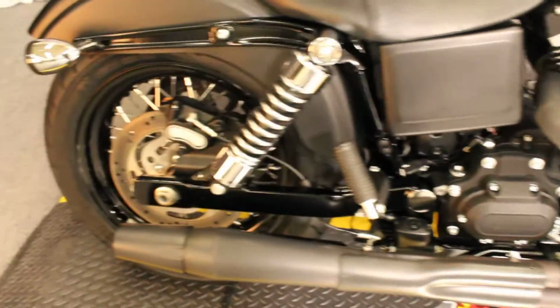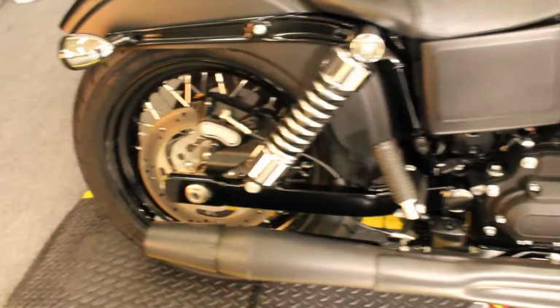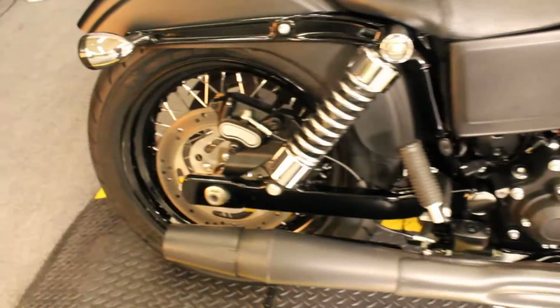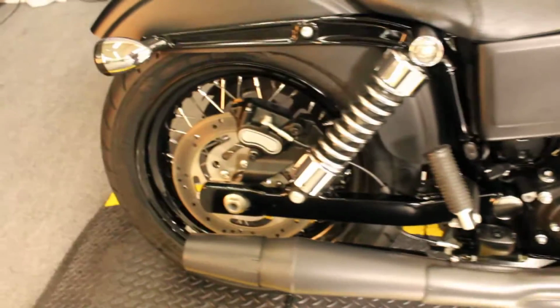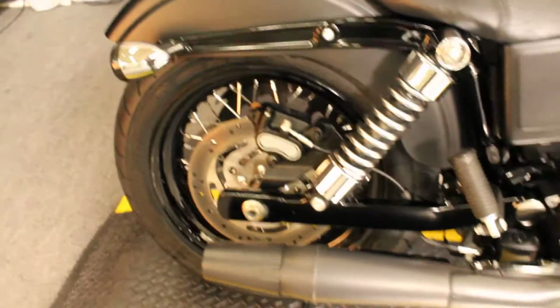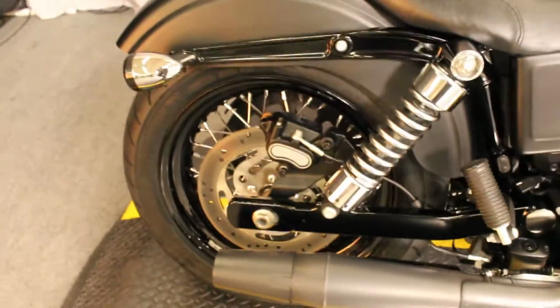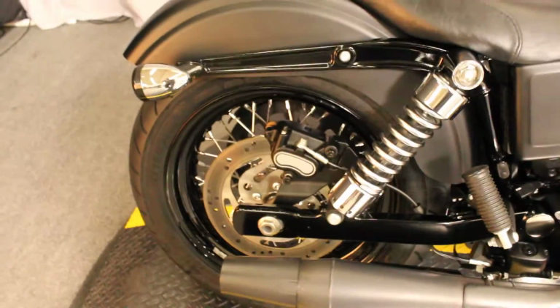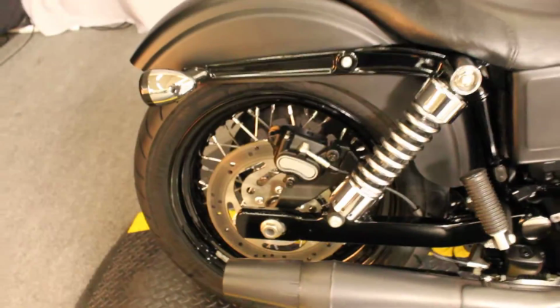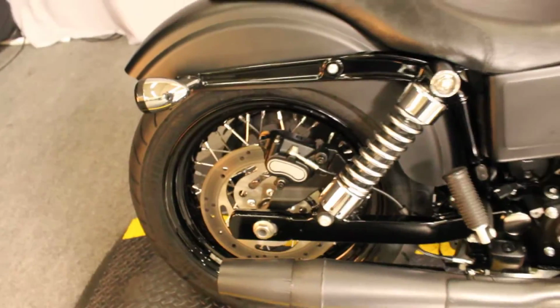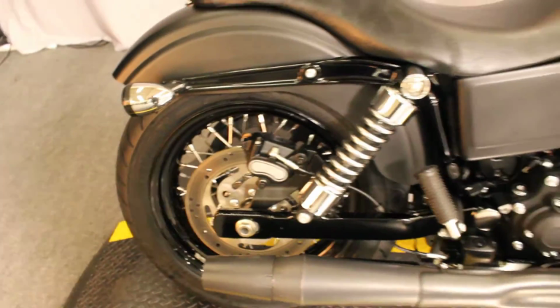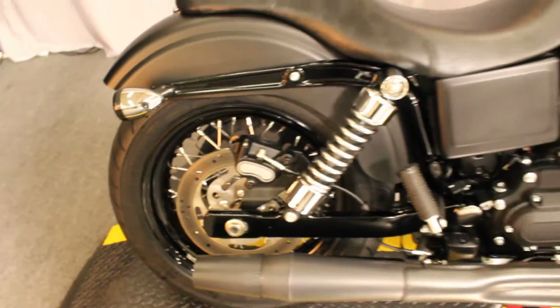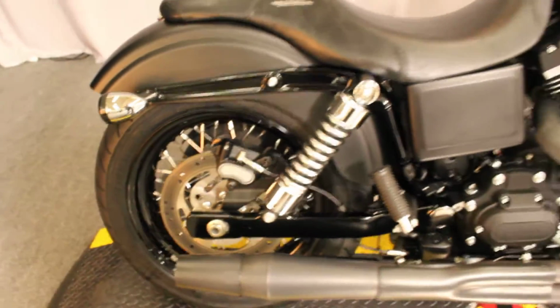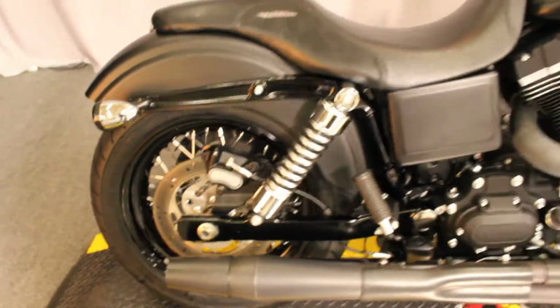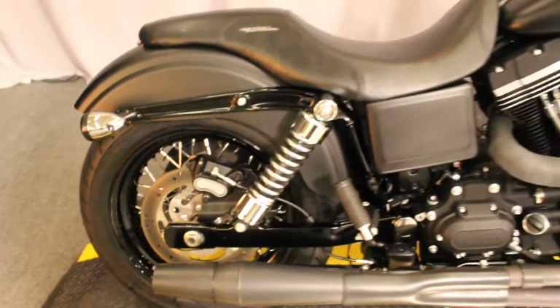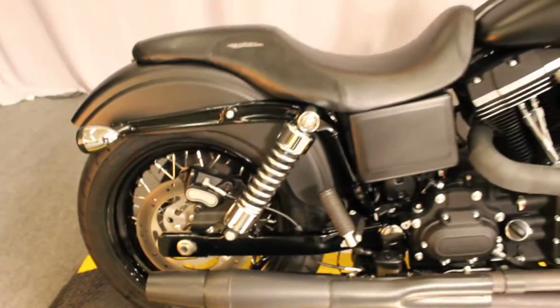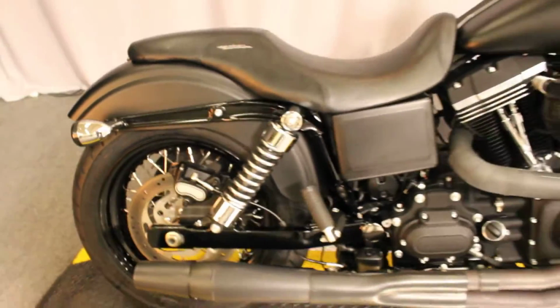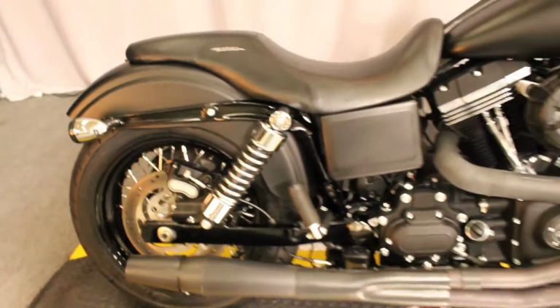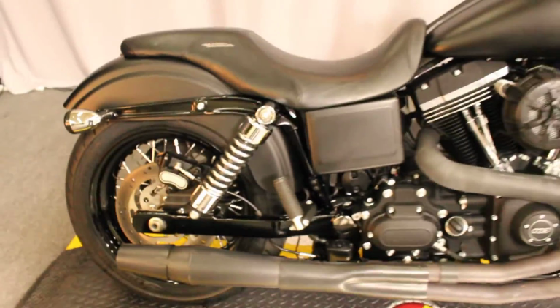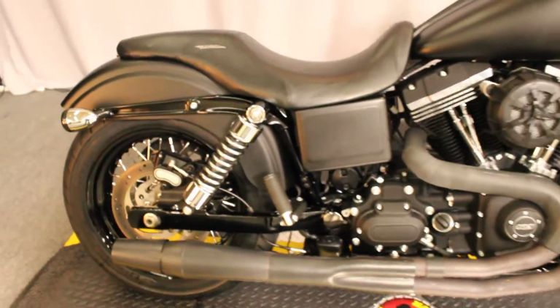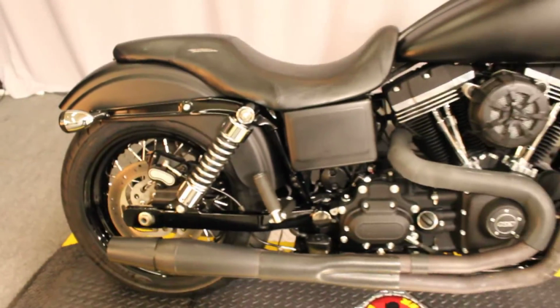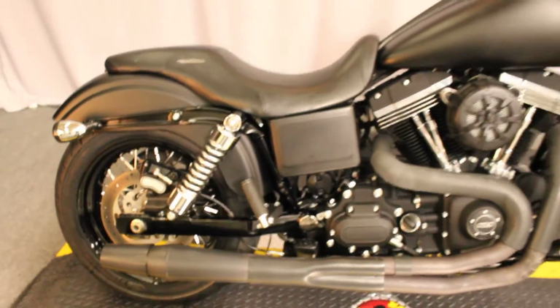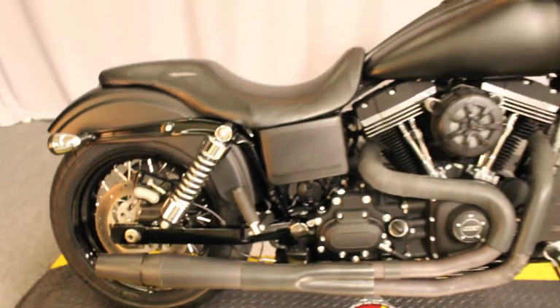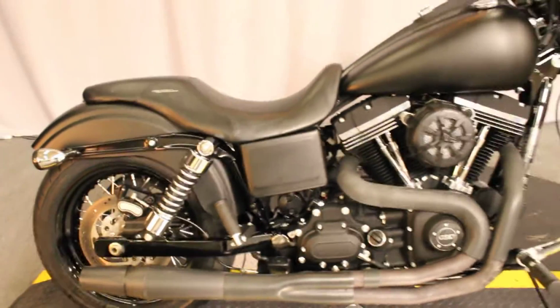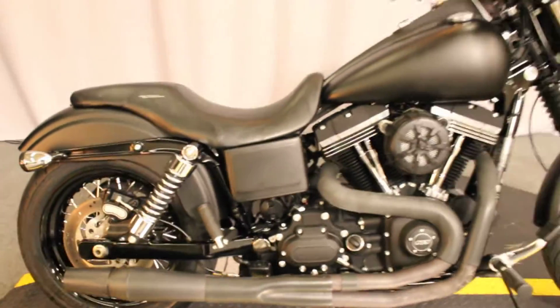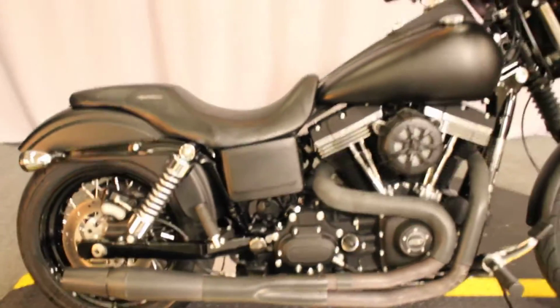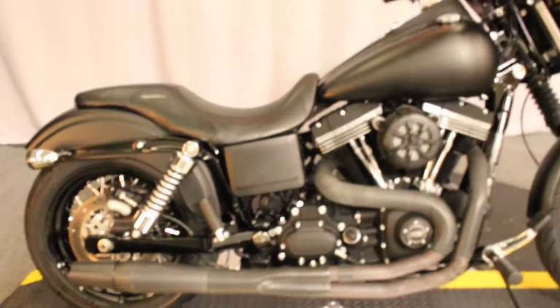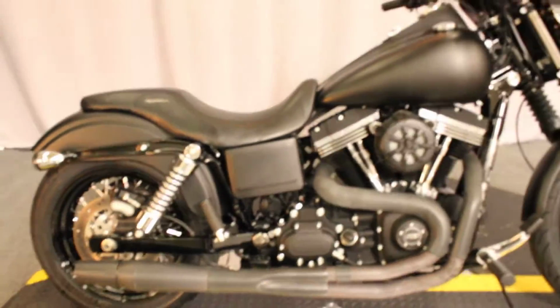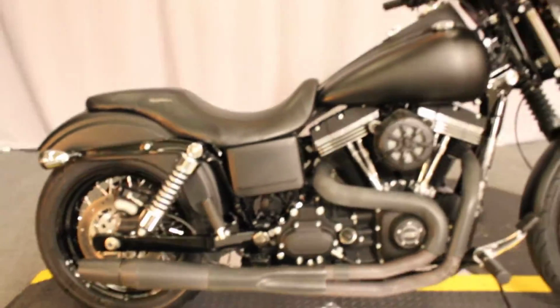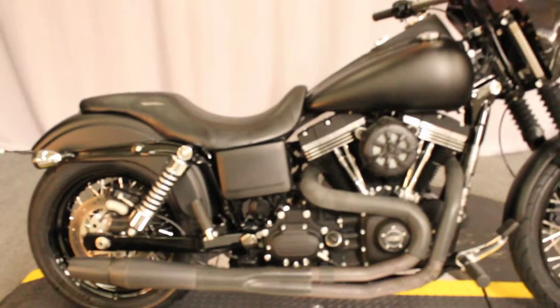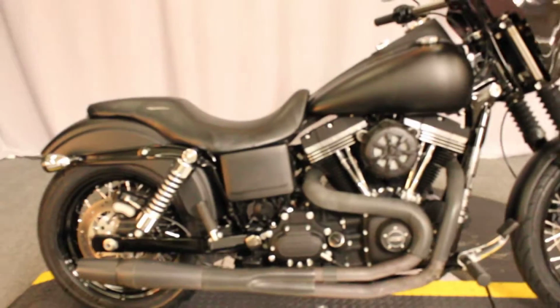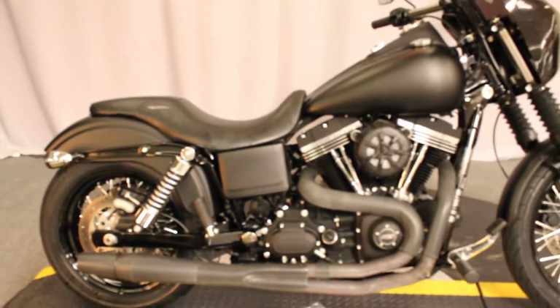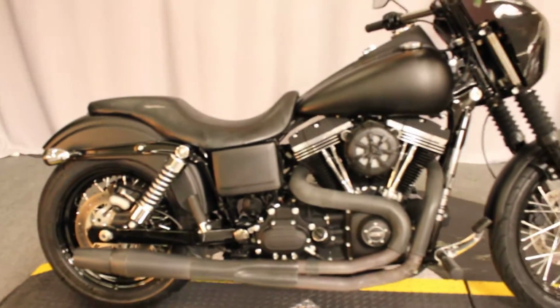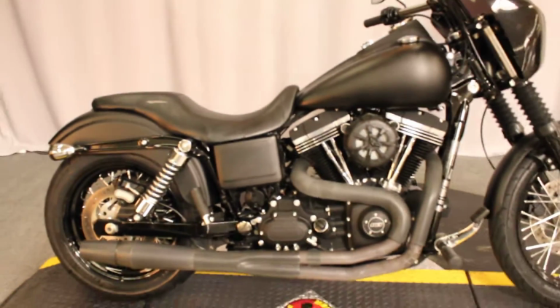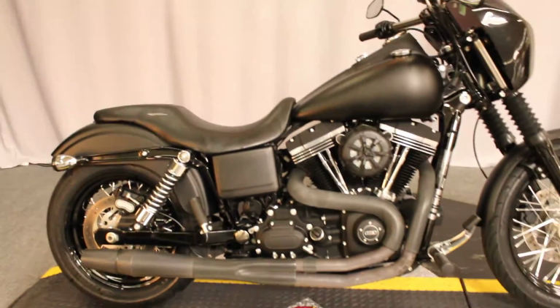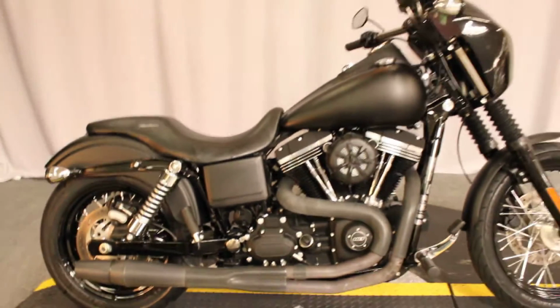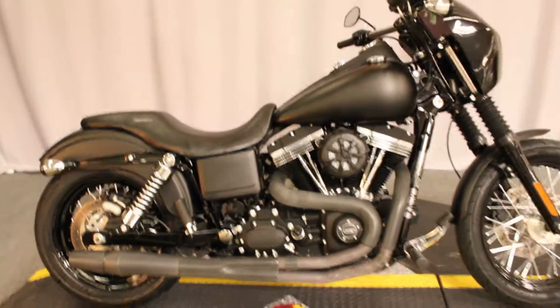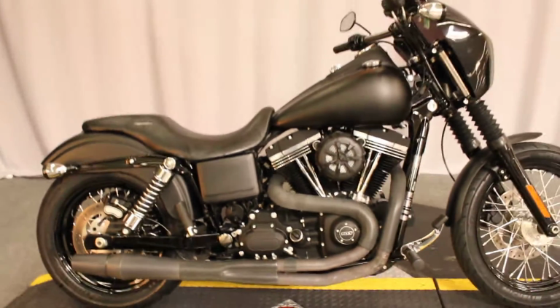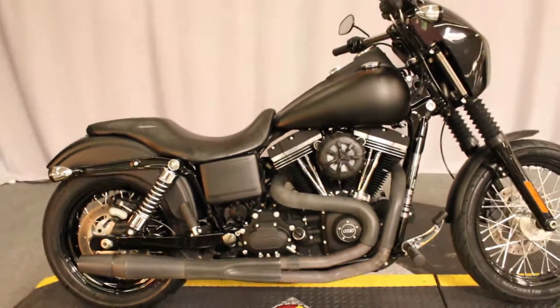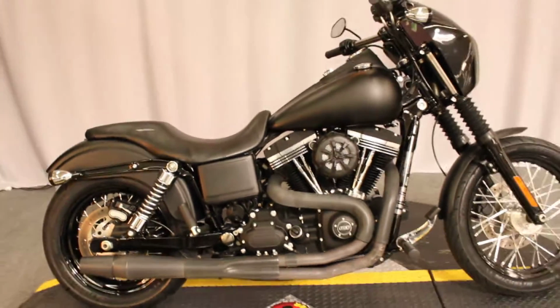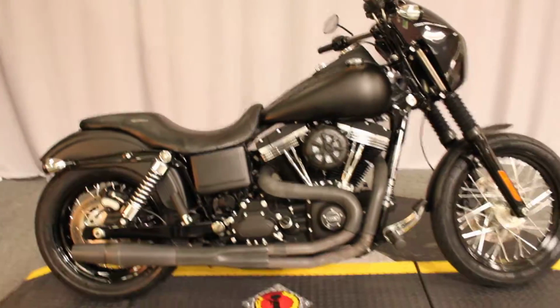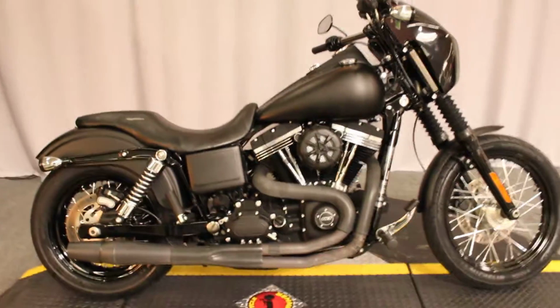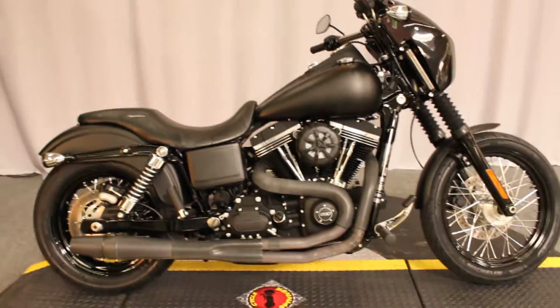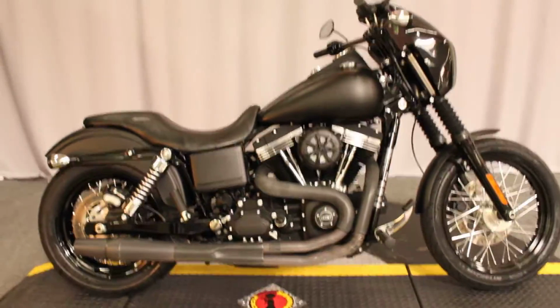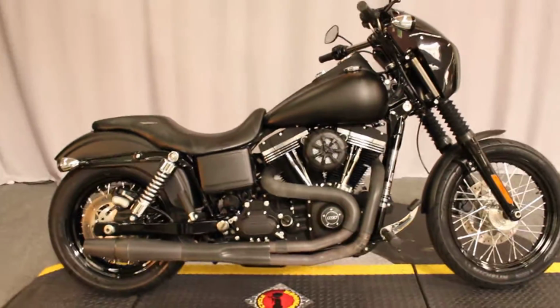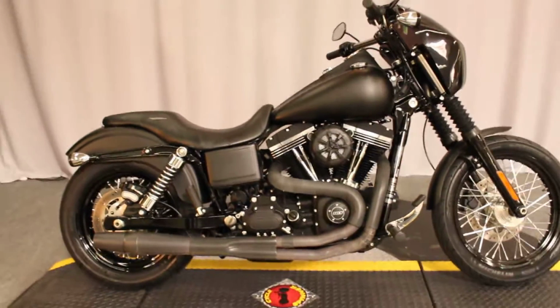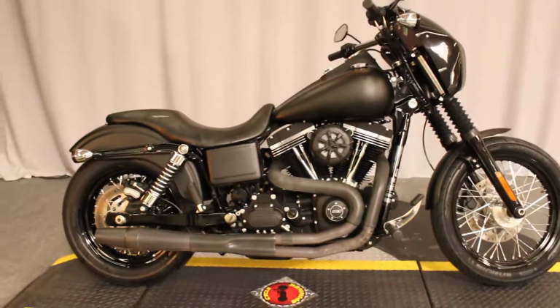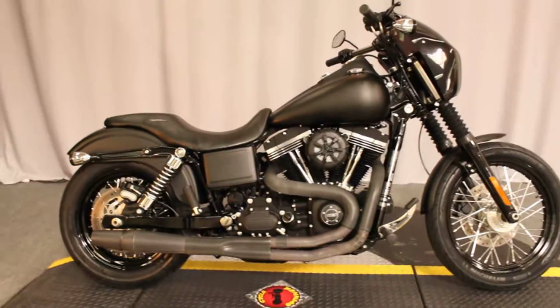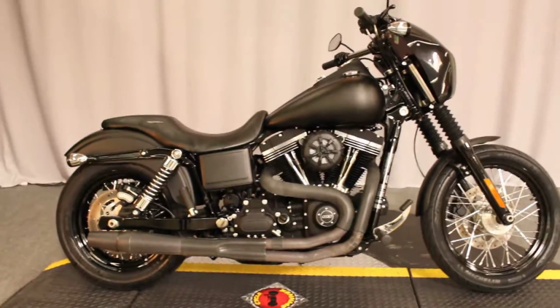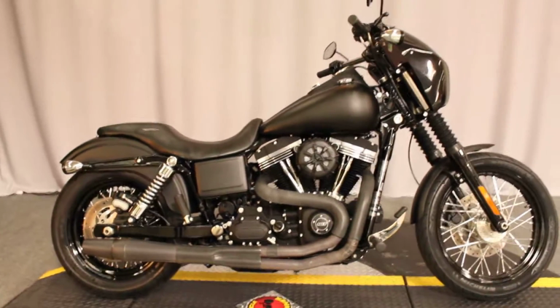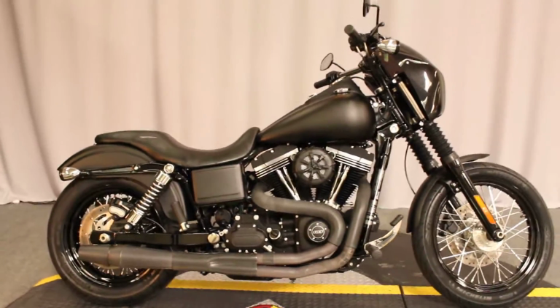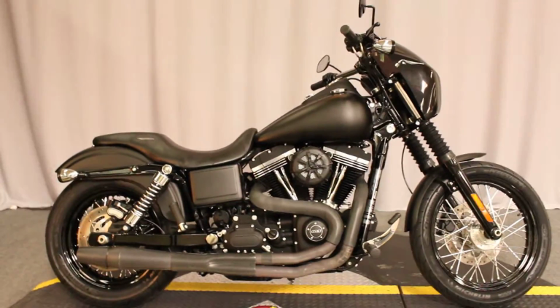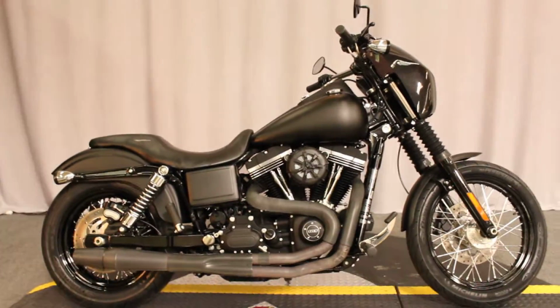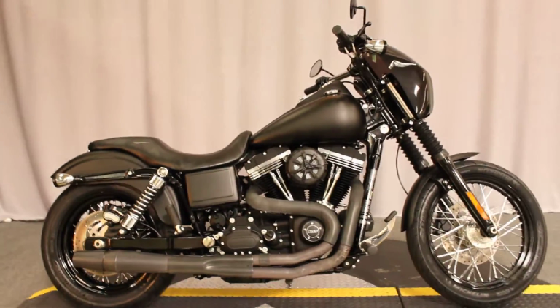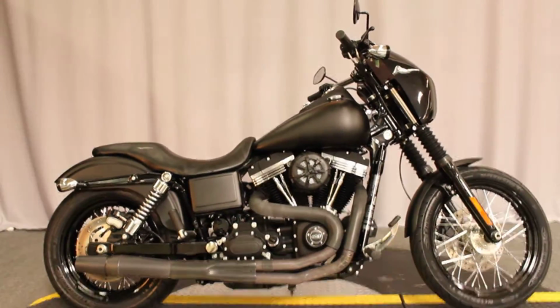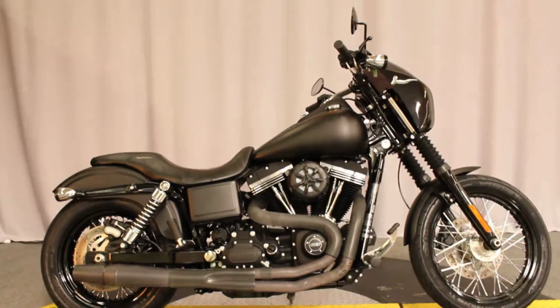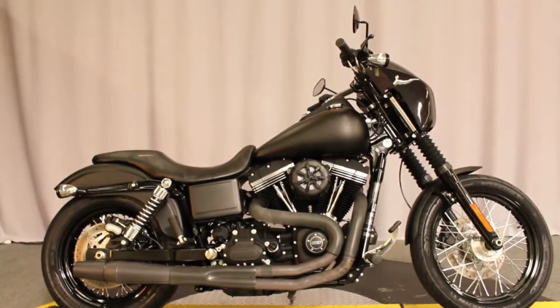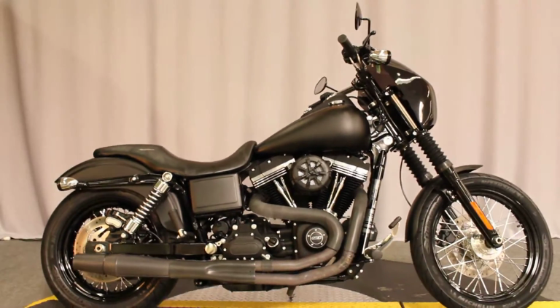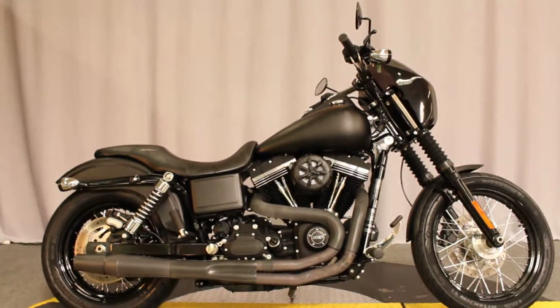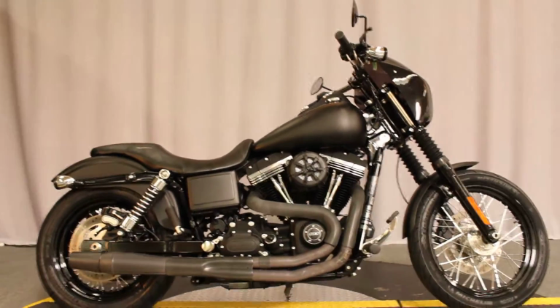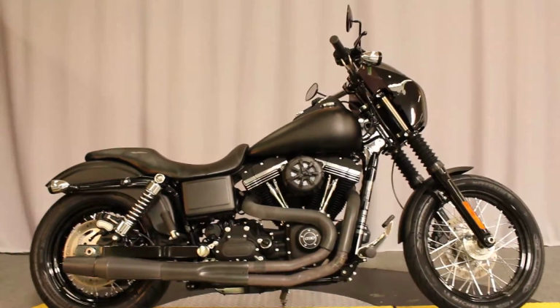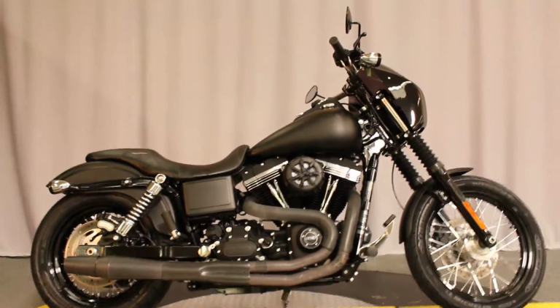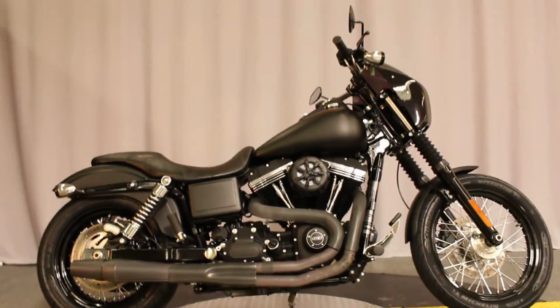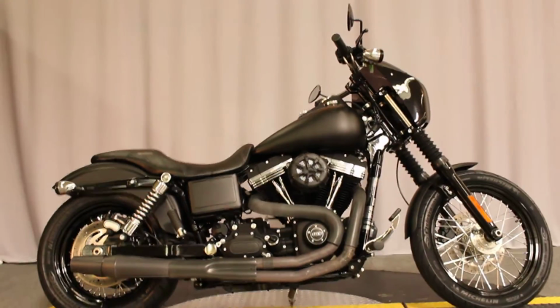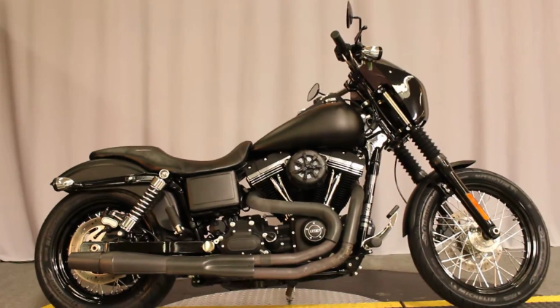All this for under $13,000. The bike is available for test rides 7 days a week at Biggs Harley-Davidson in San Marcos.